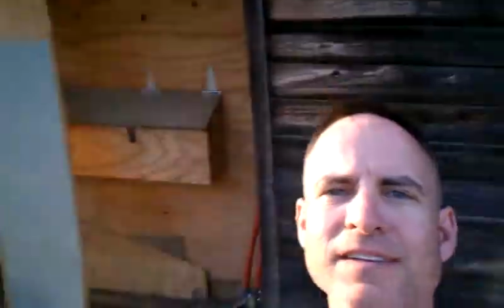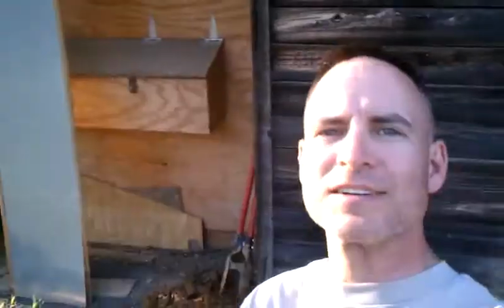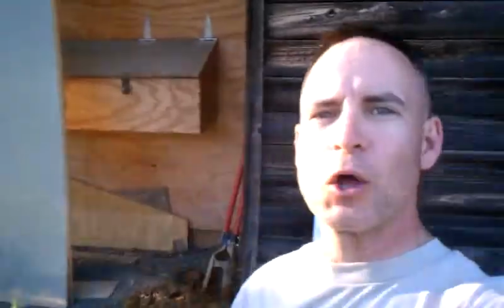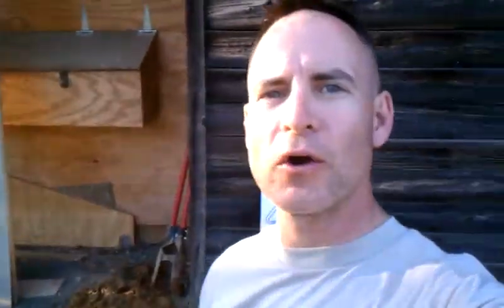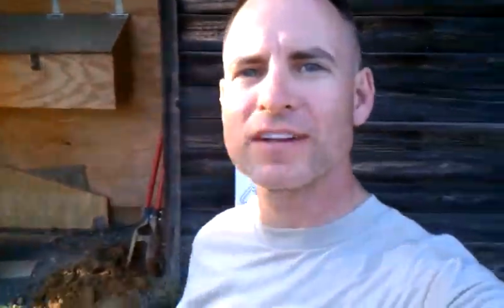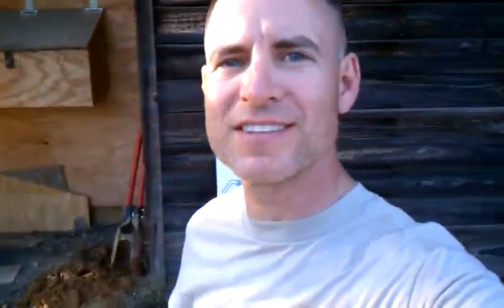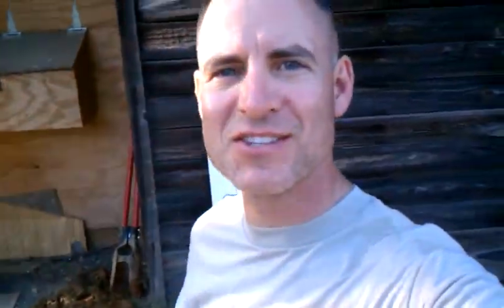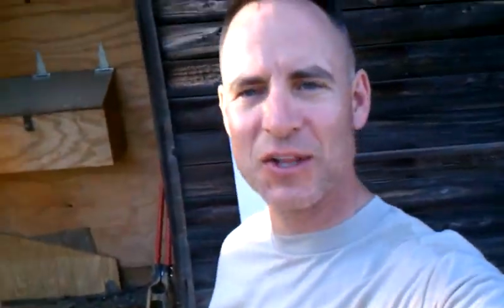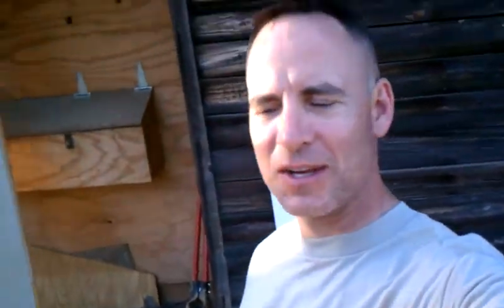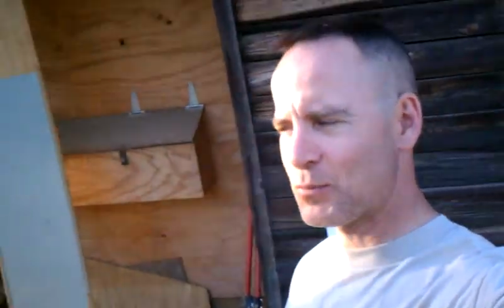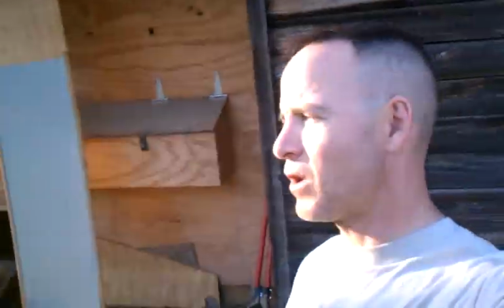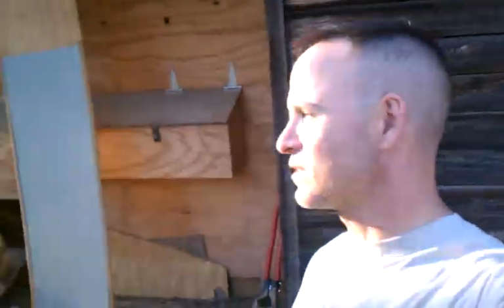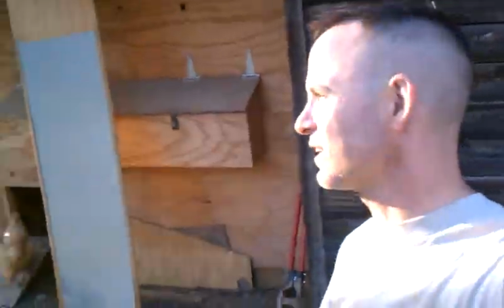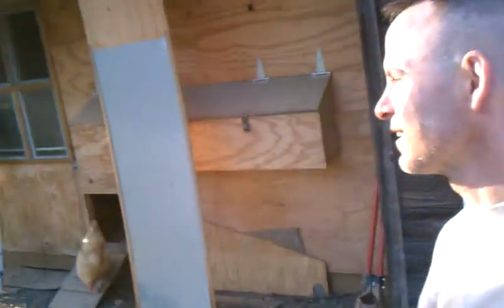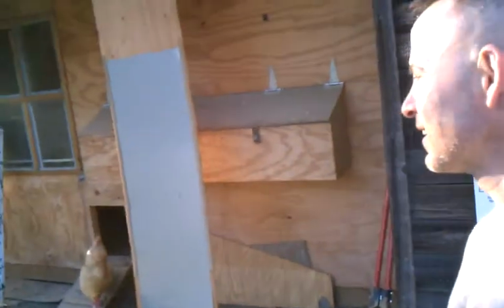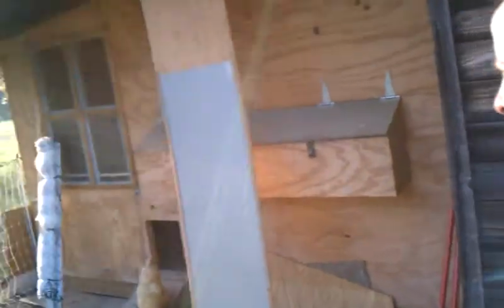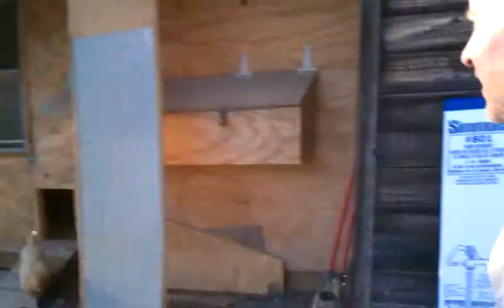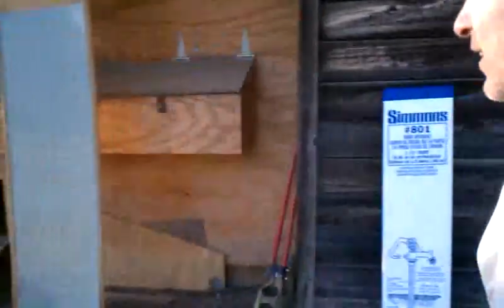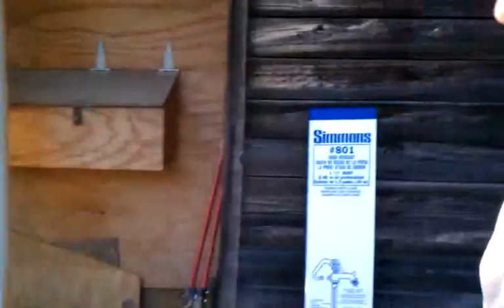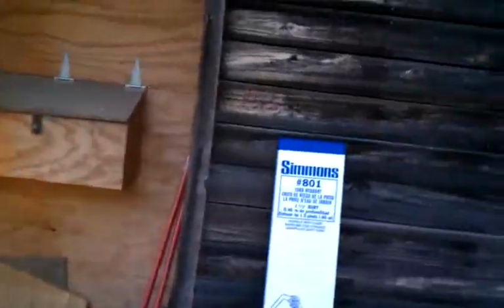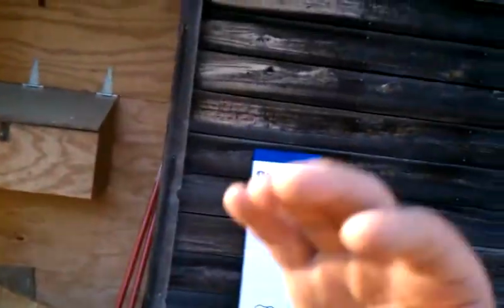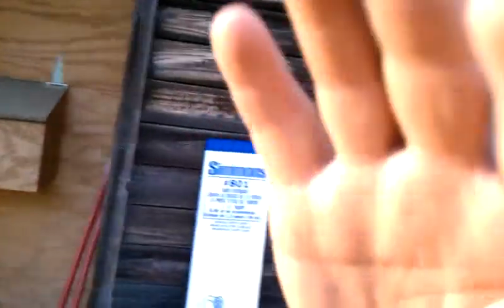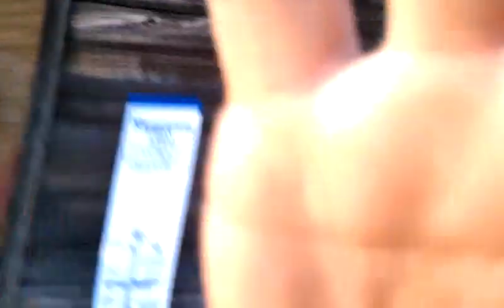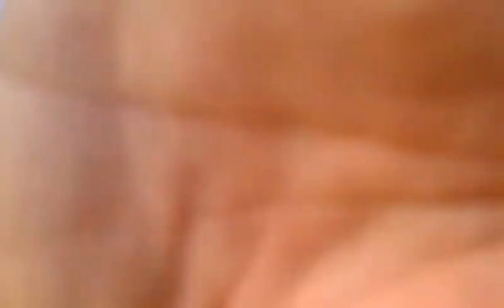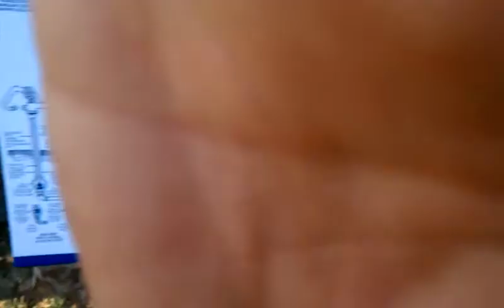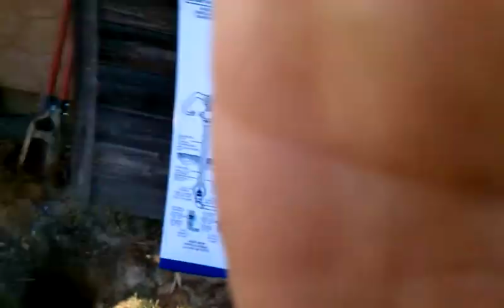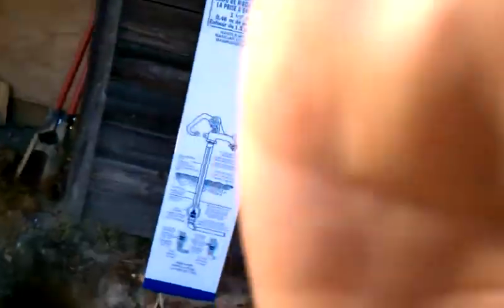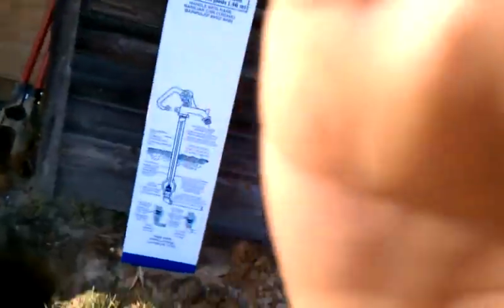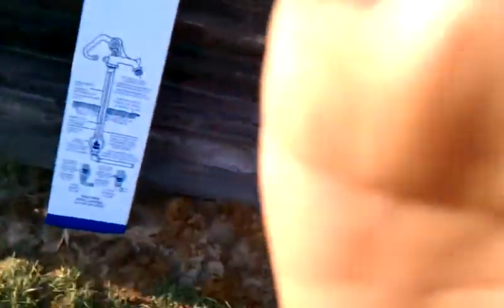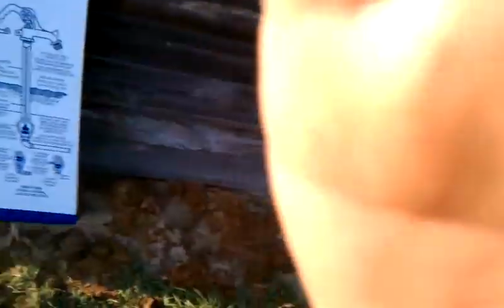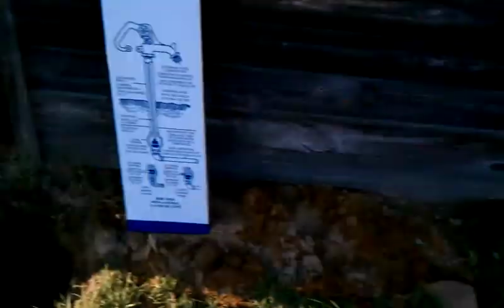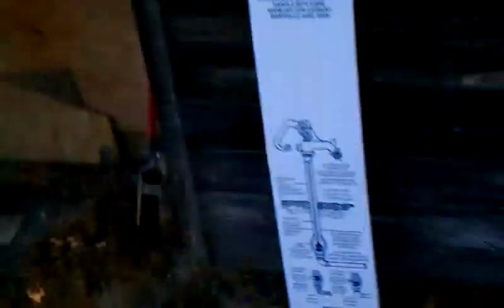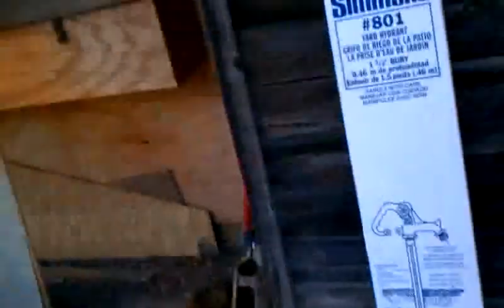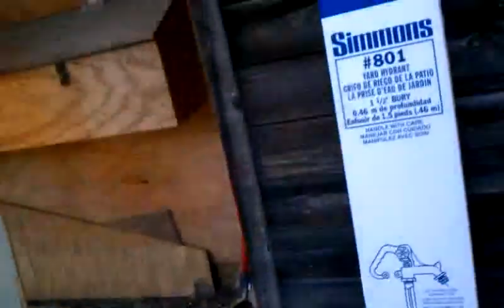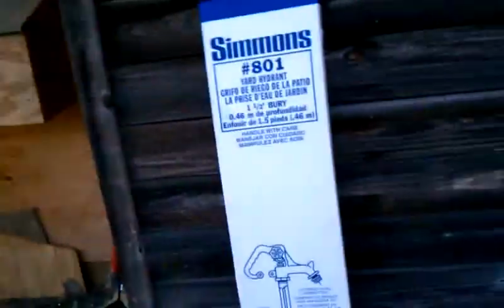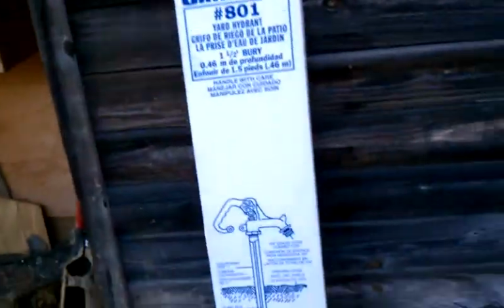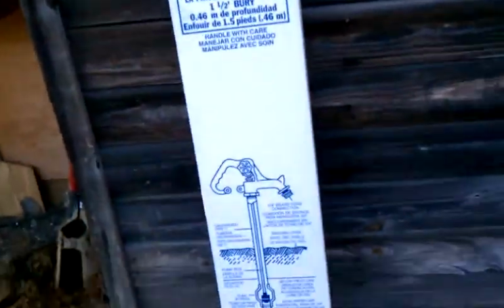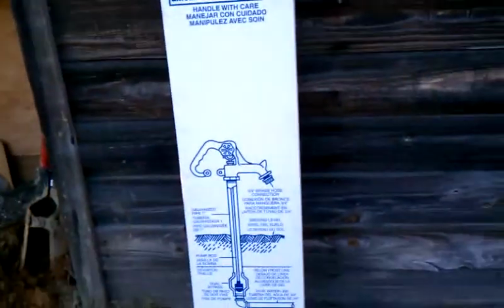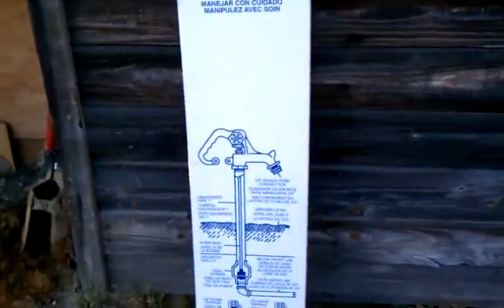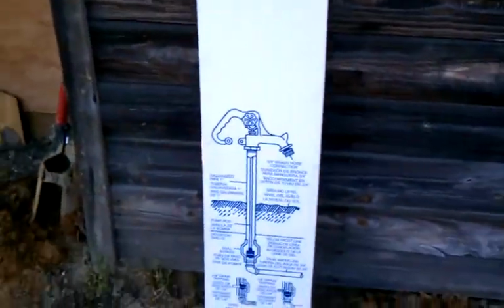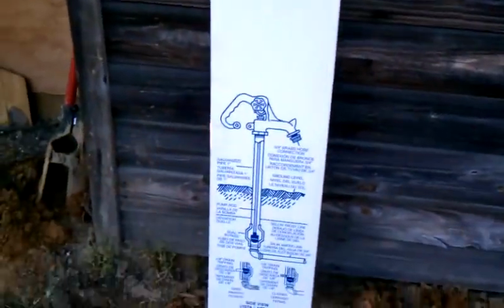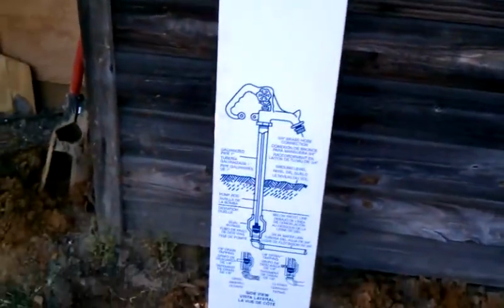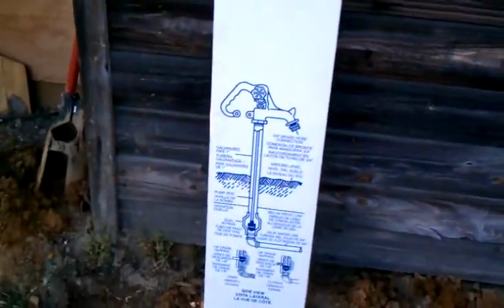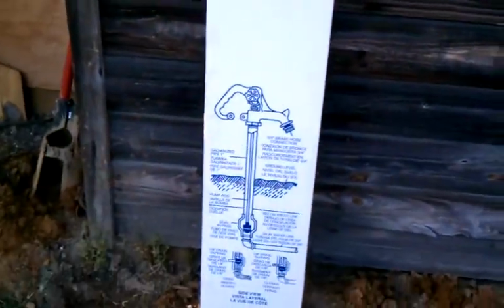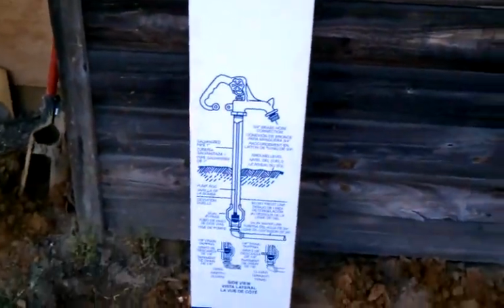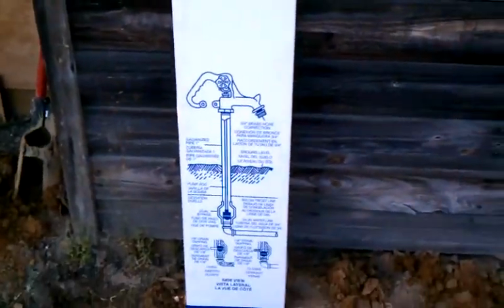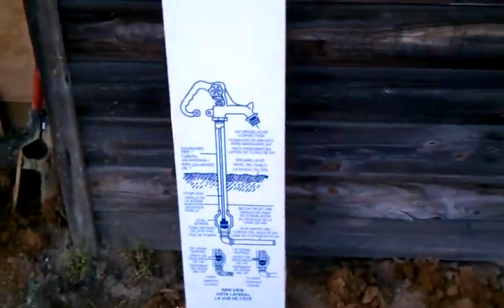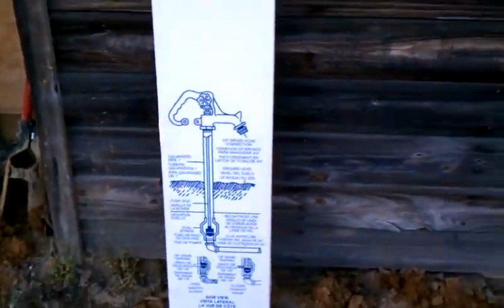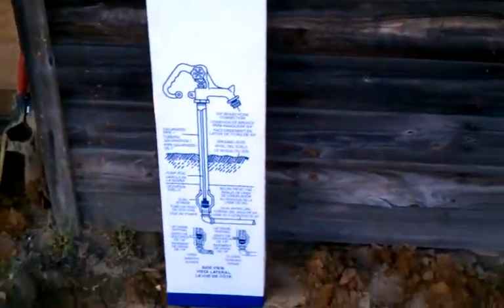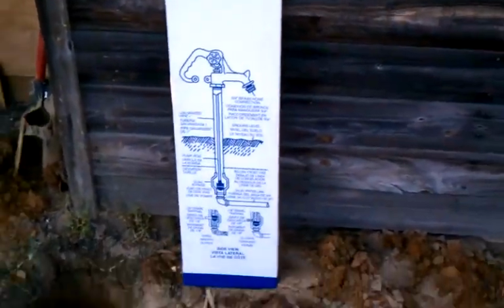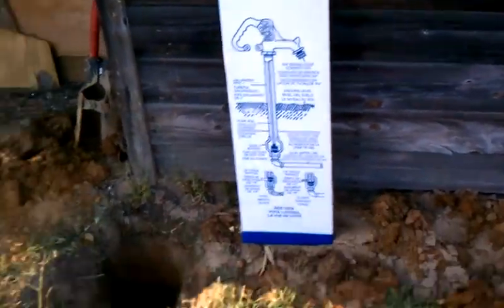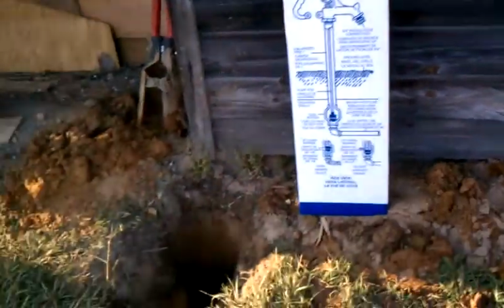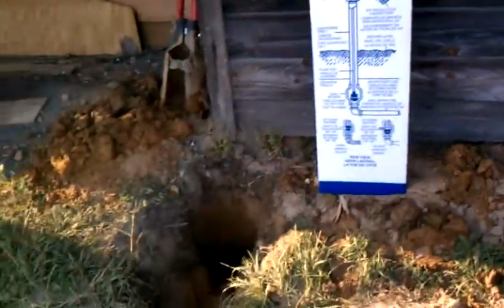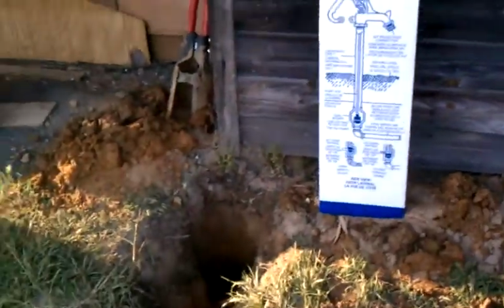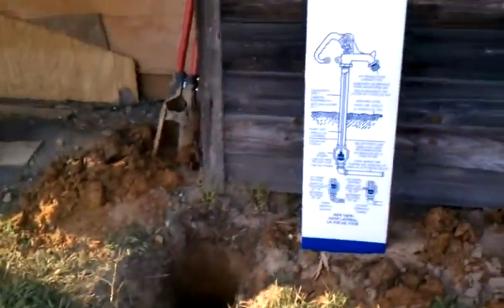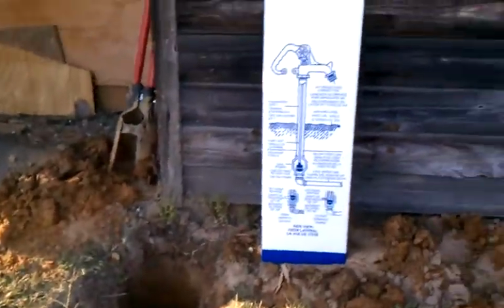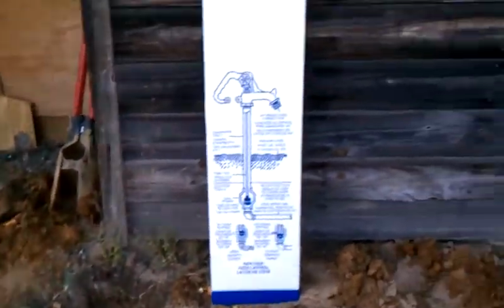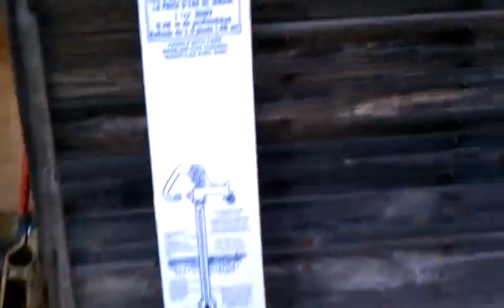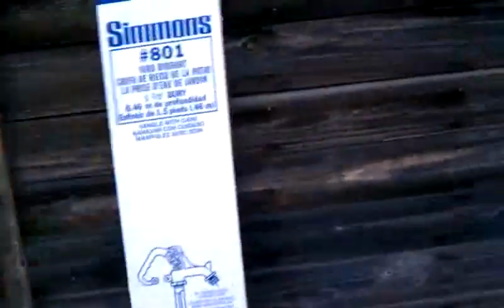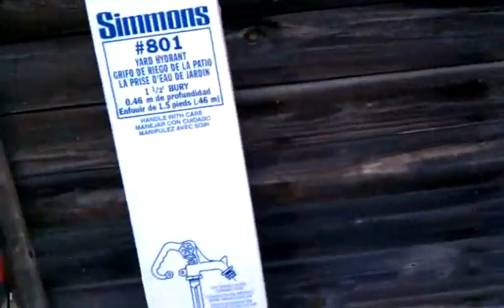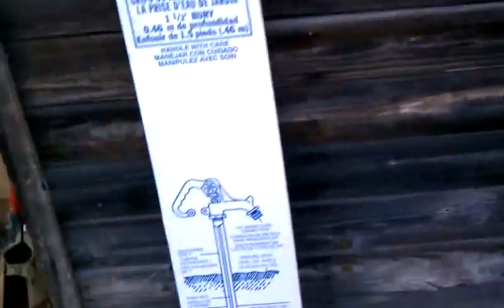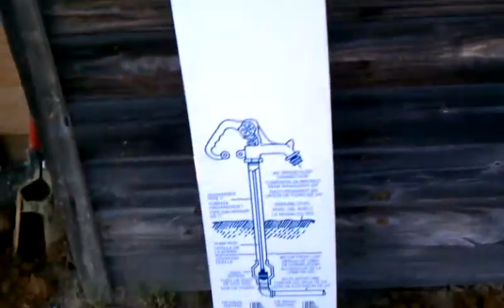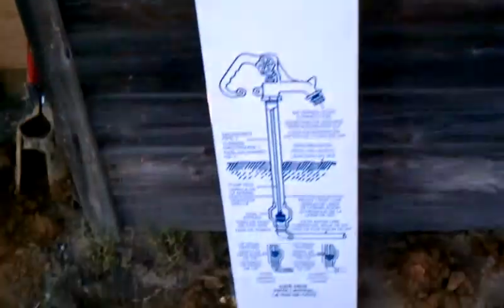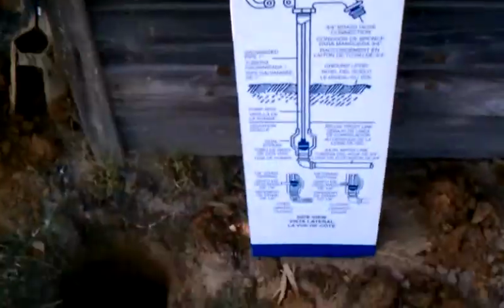All right, this is the latest project. How could you not have water at your barn? So, latest project: get water at the barn.